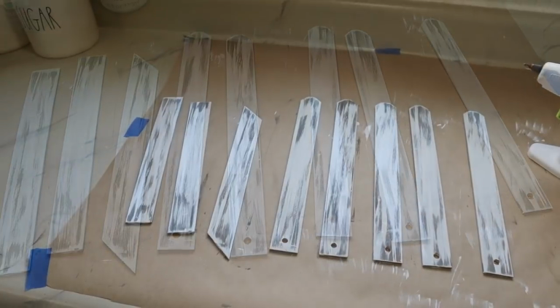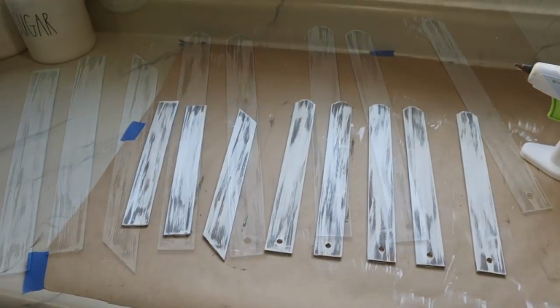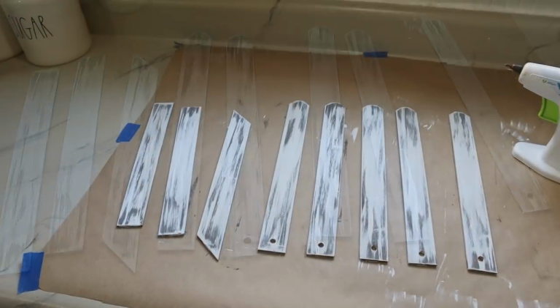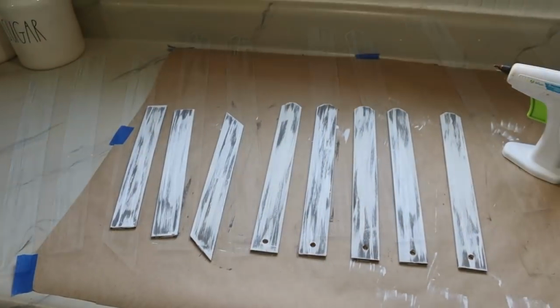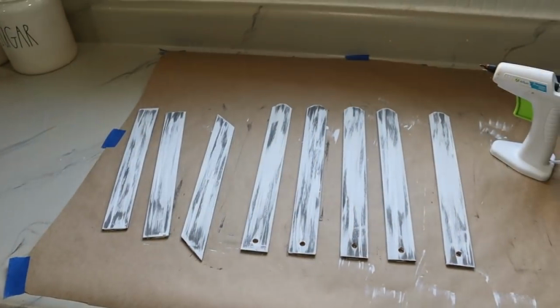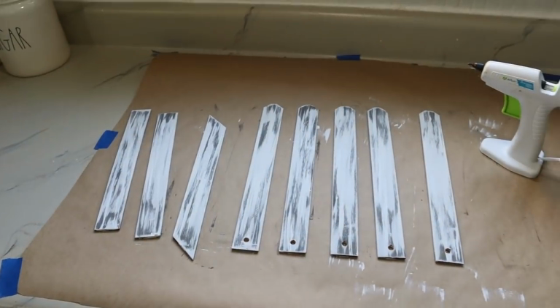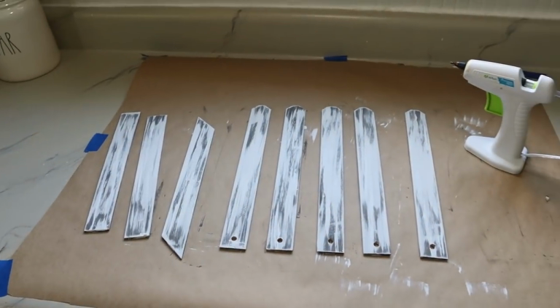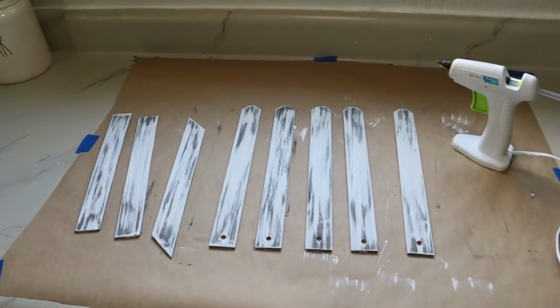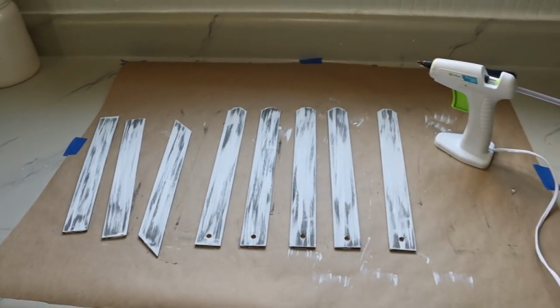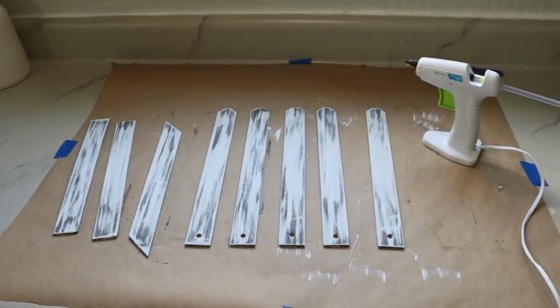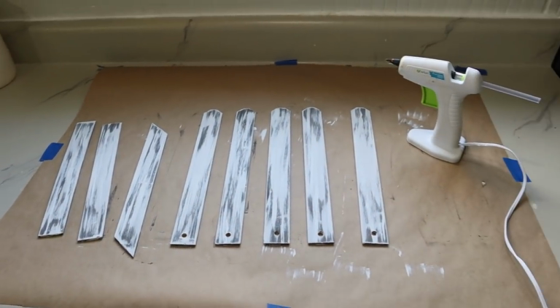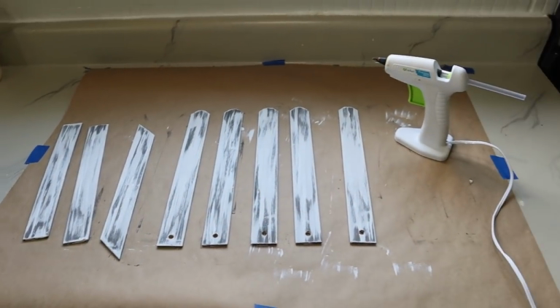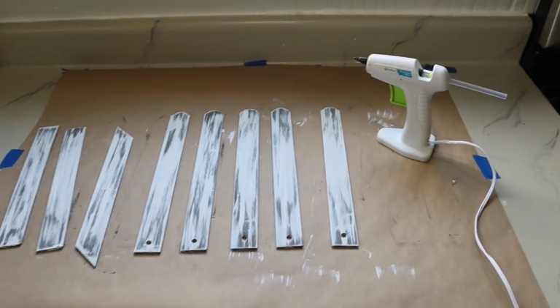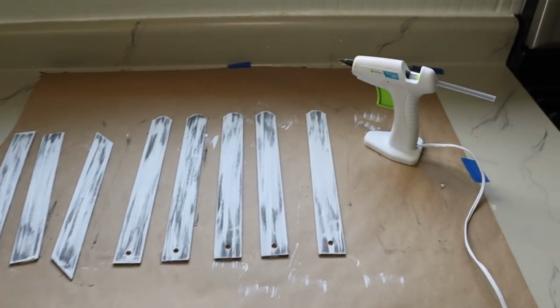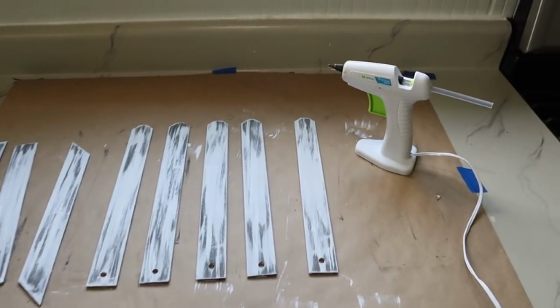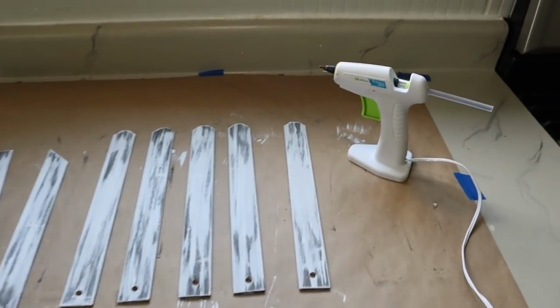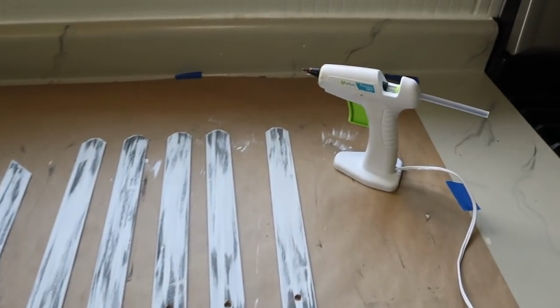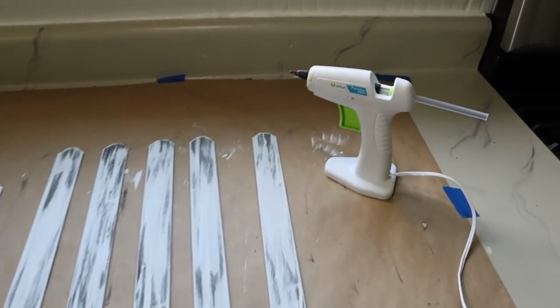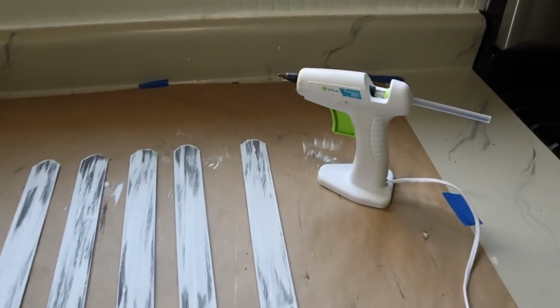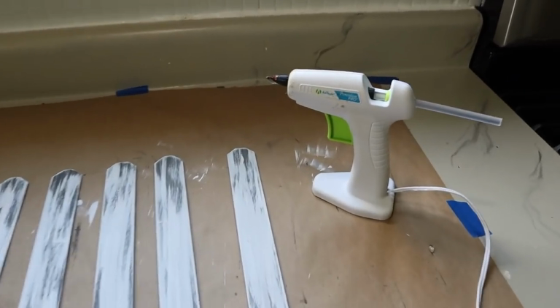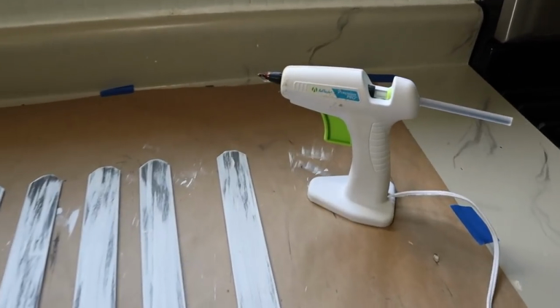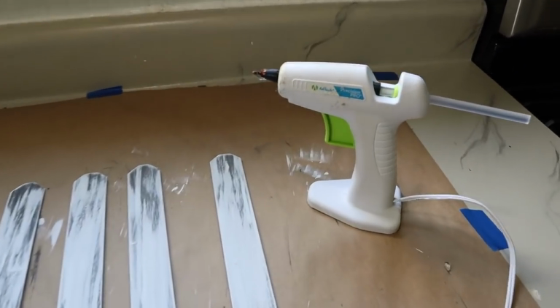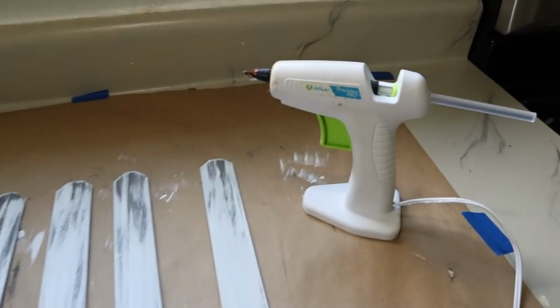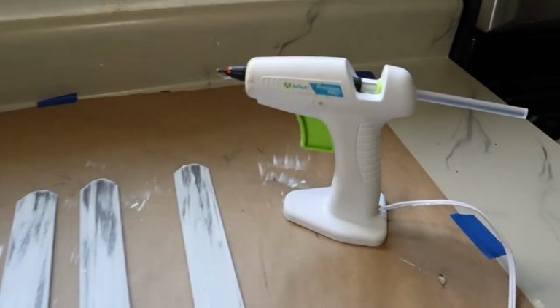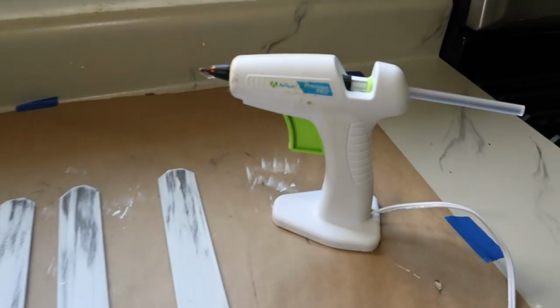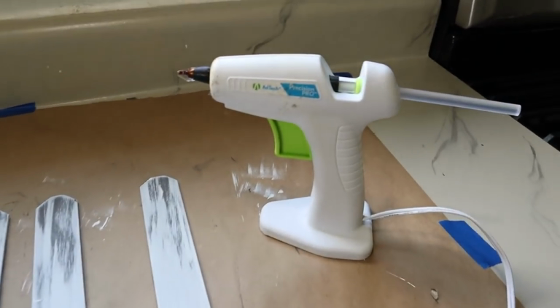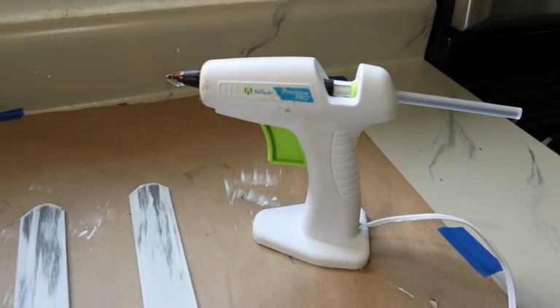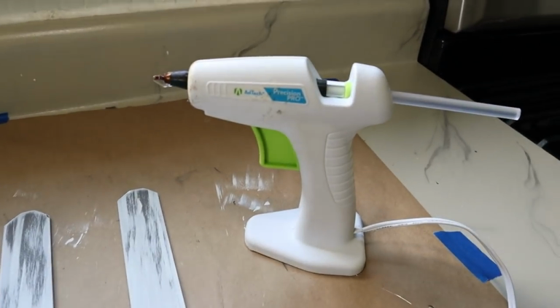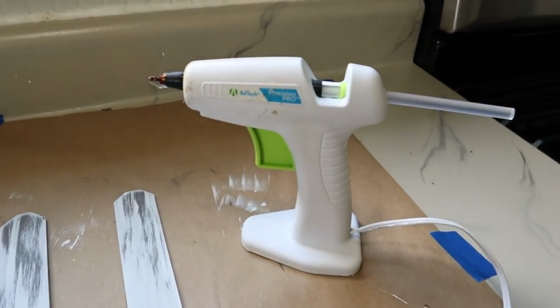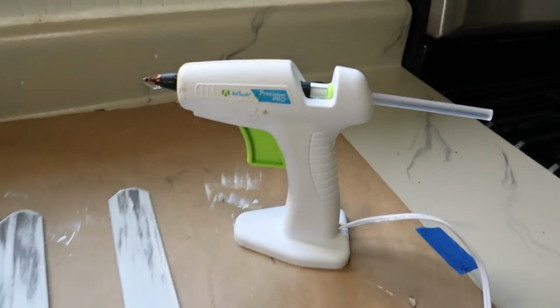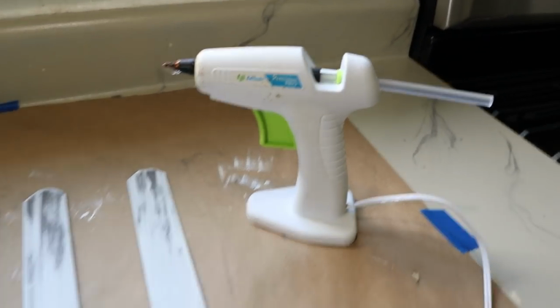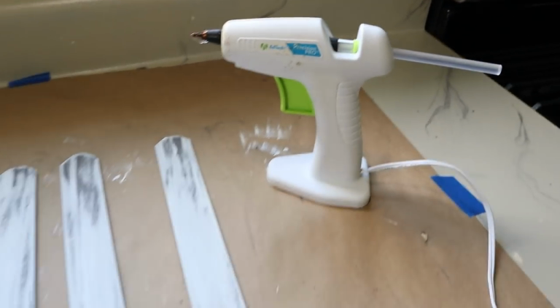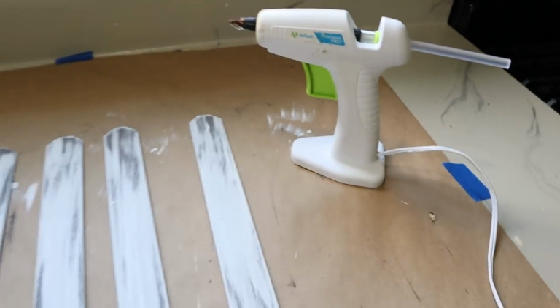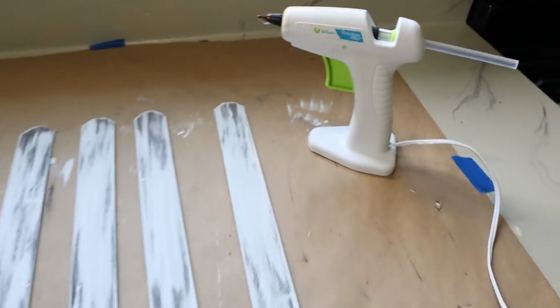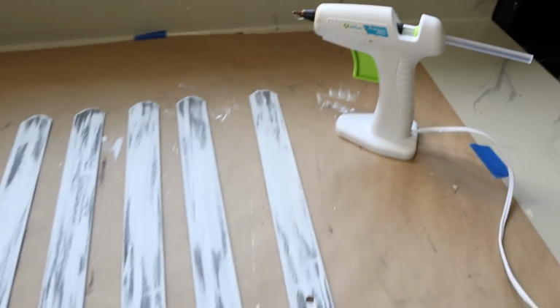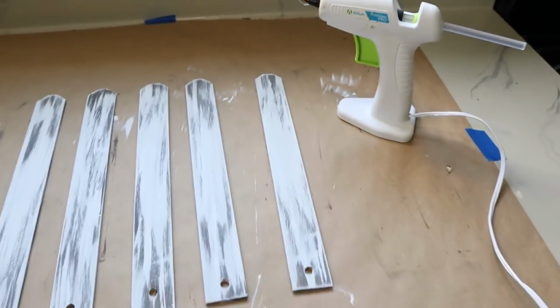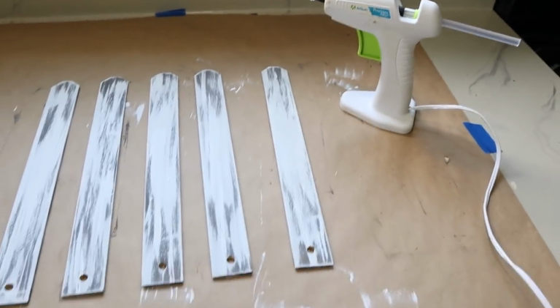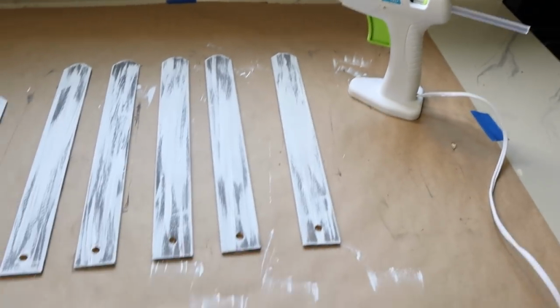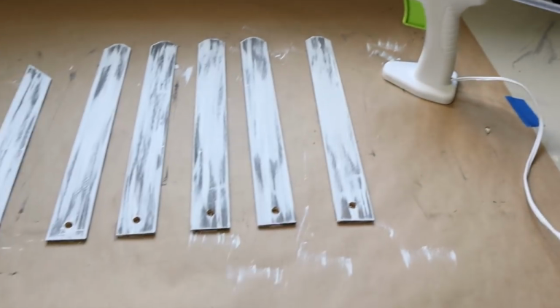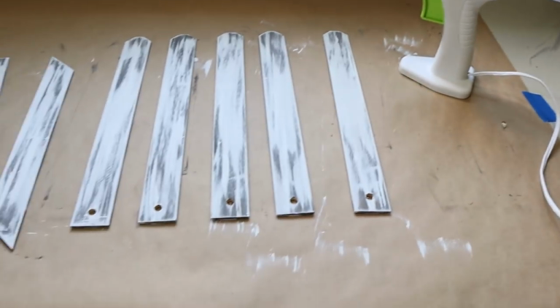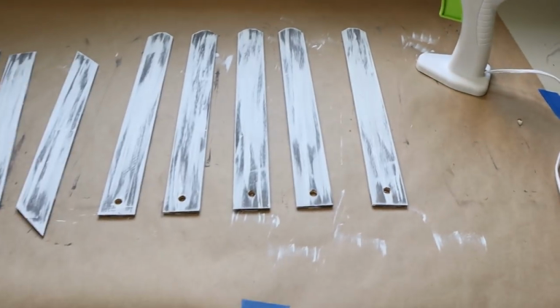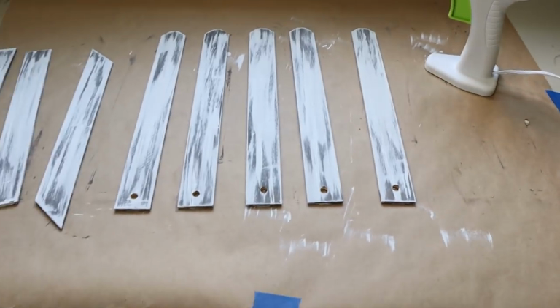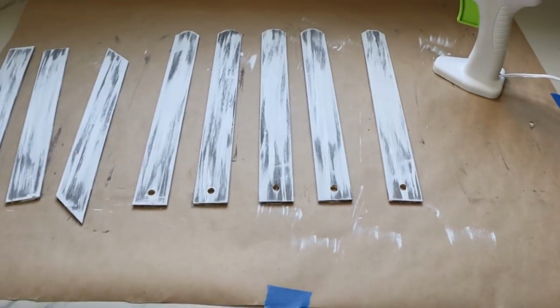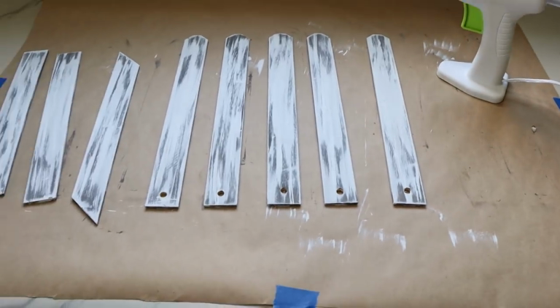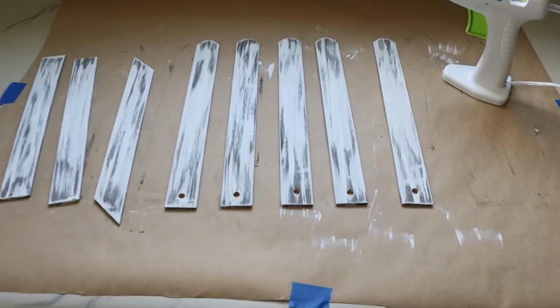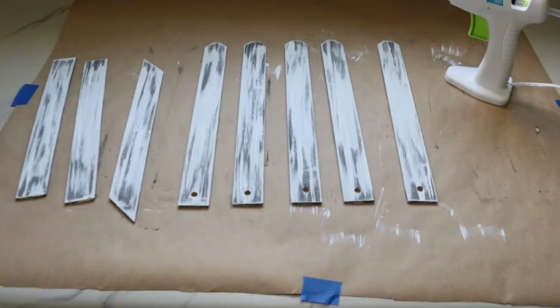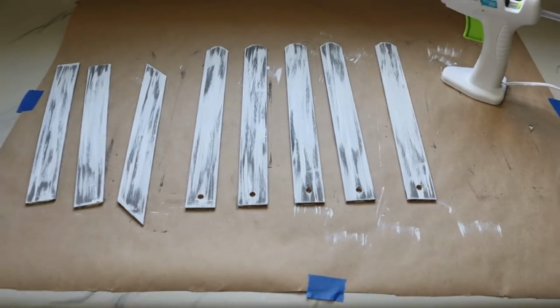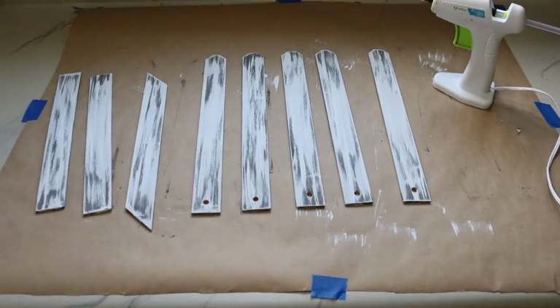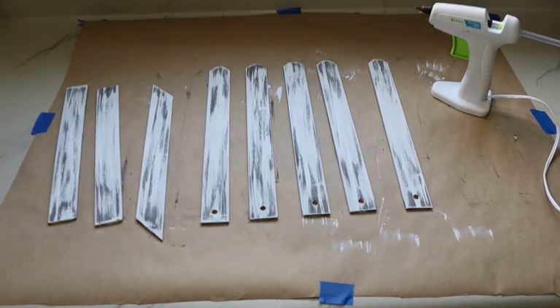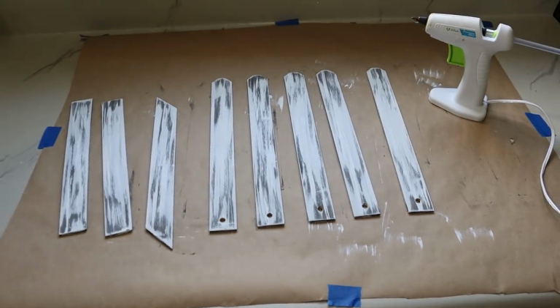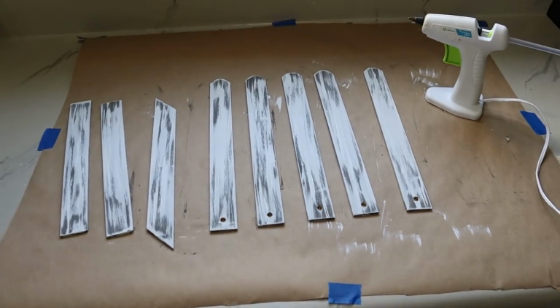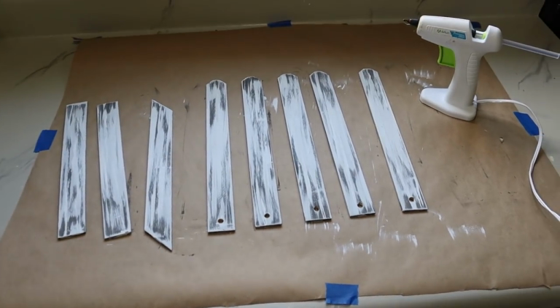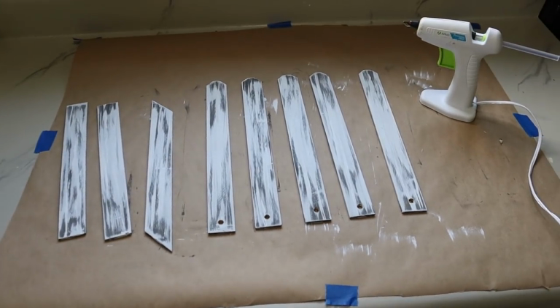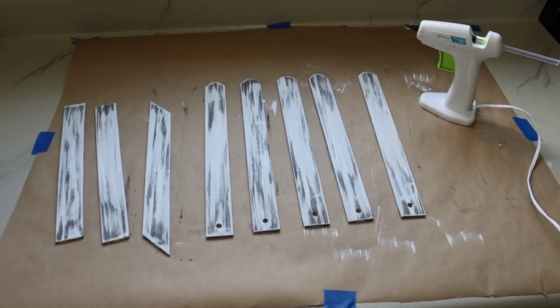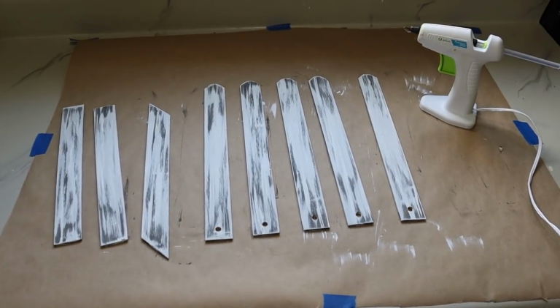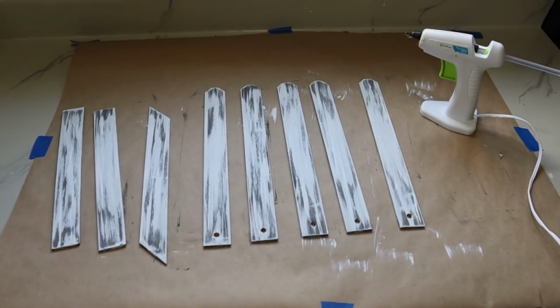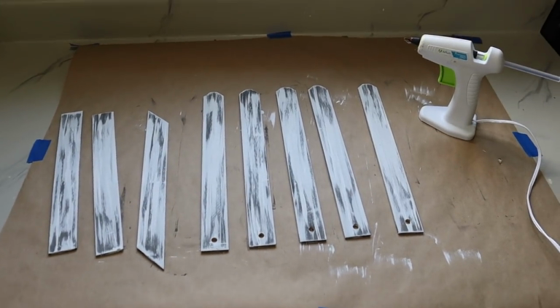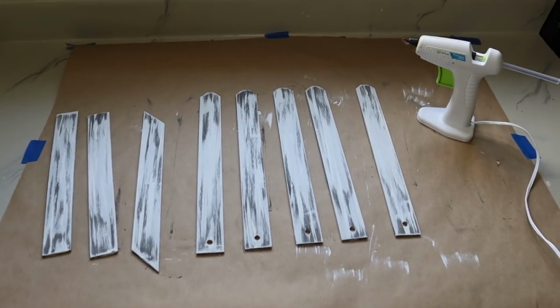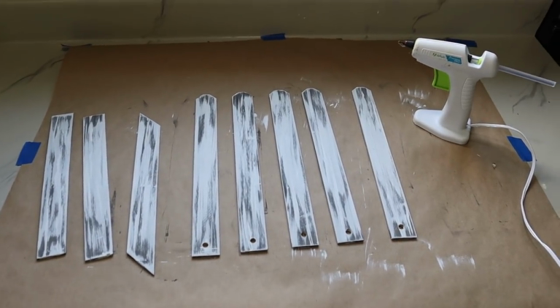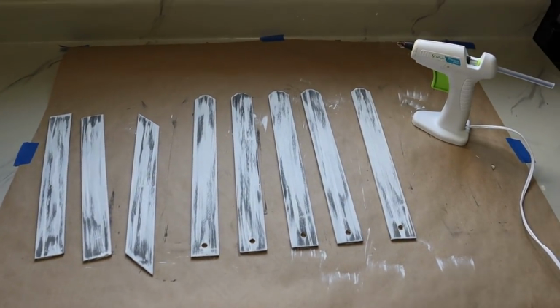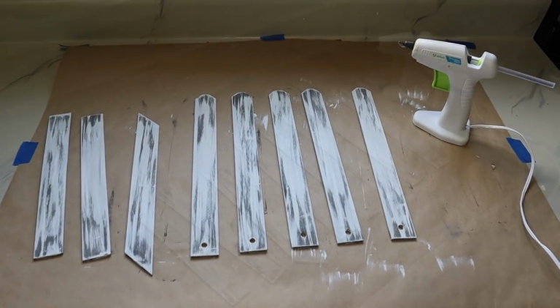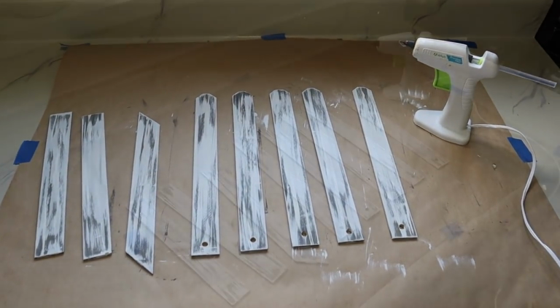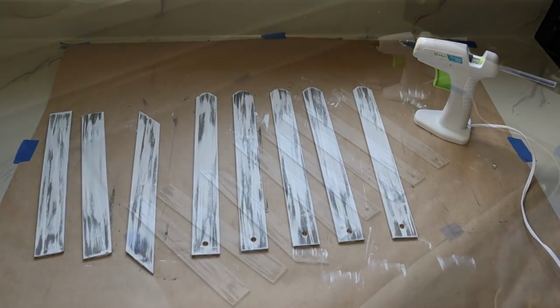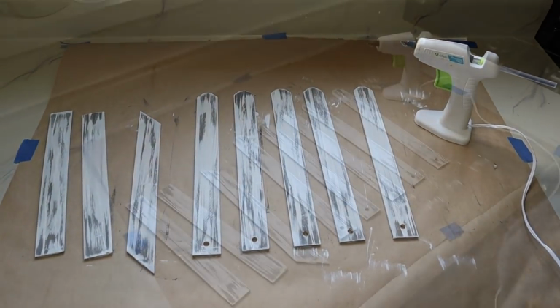Now they're all dry, so I just got my hot glue gun out with some glue sticks, and that is how I'm going to build it and piece it all together.